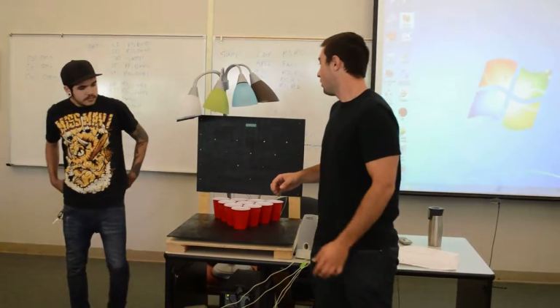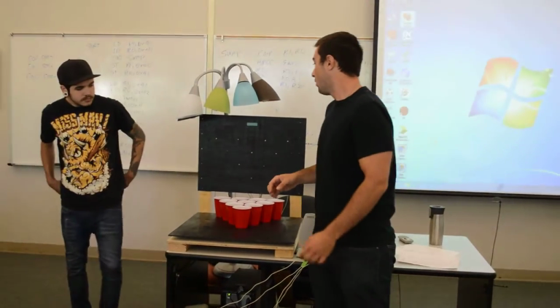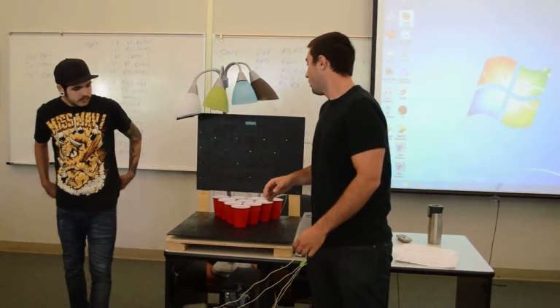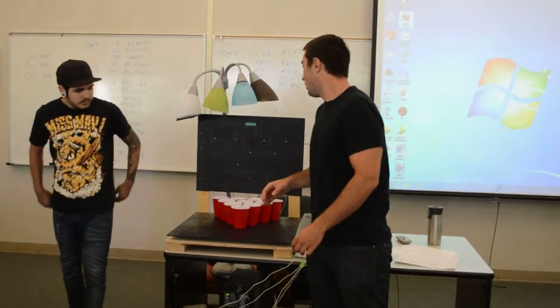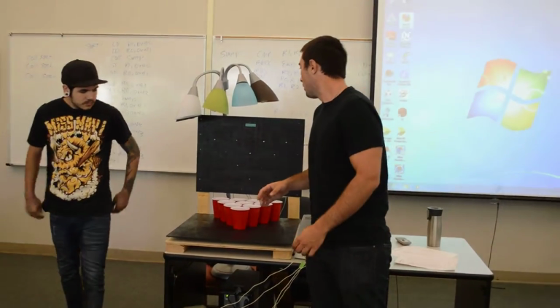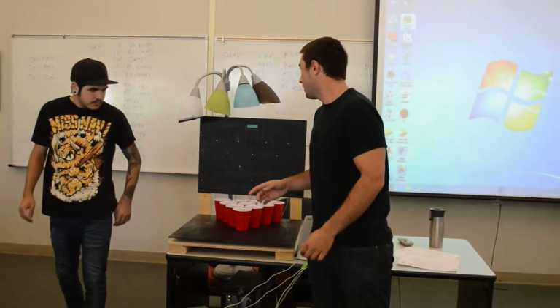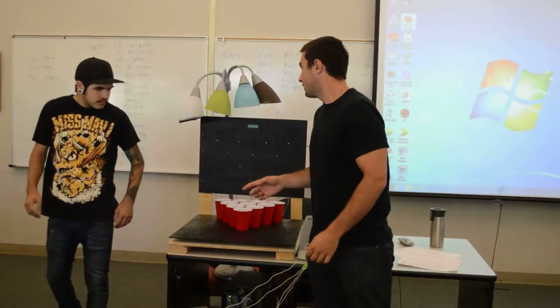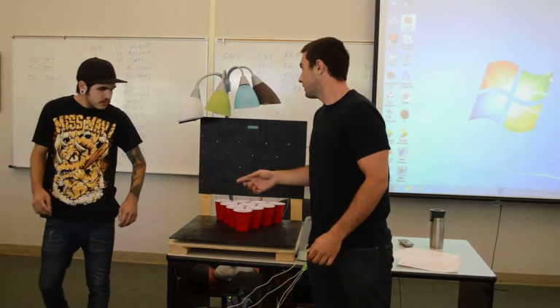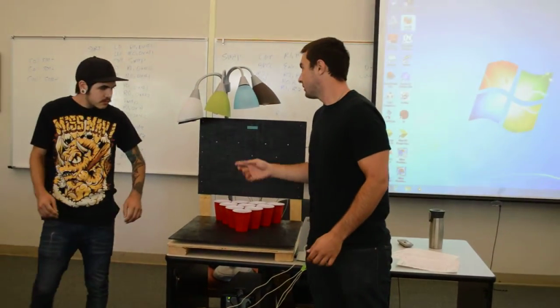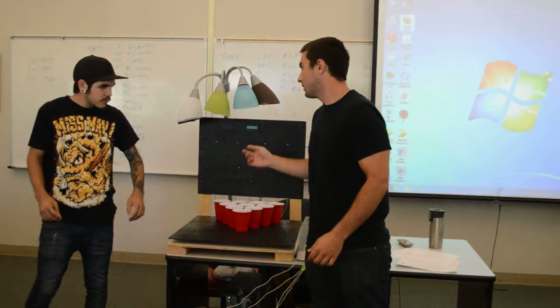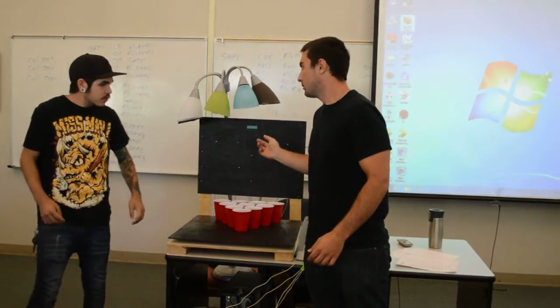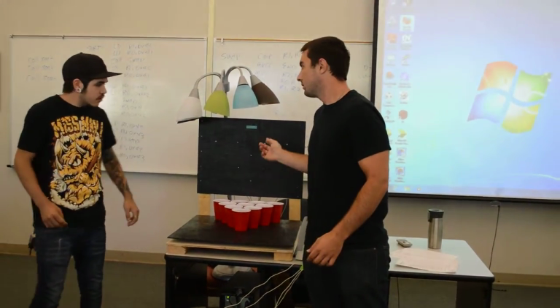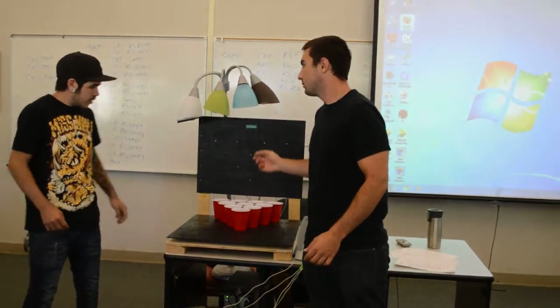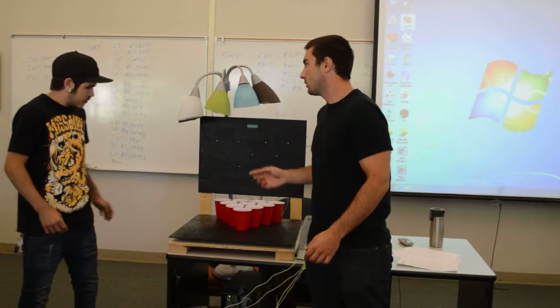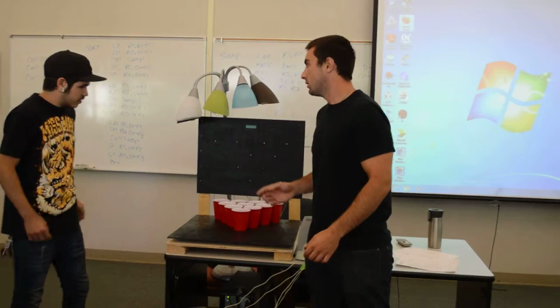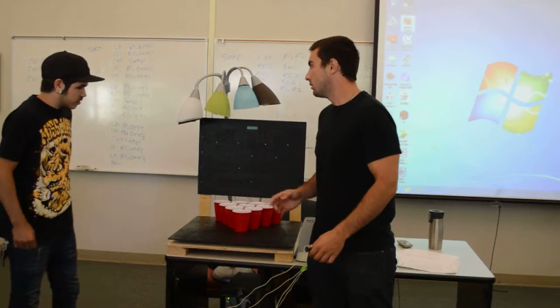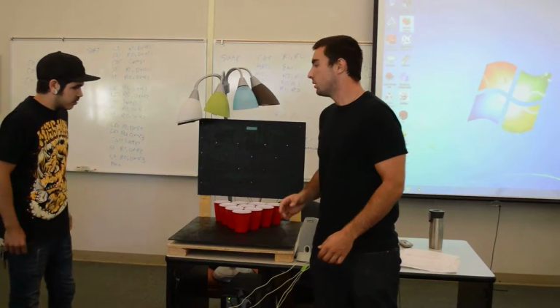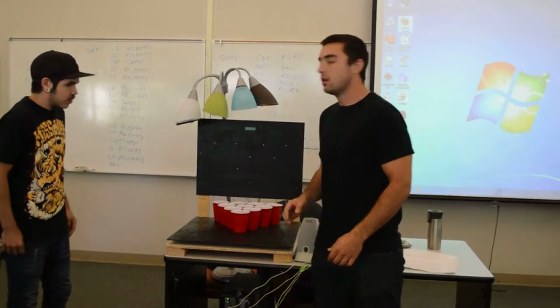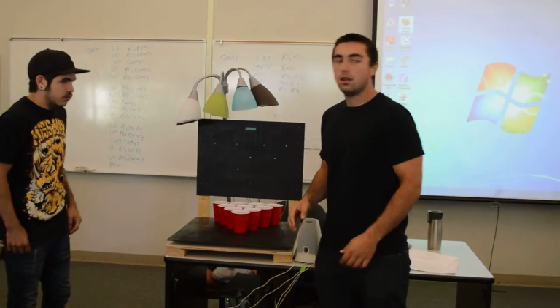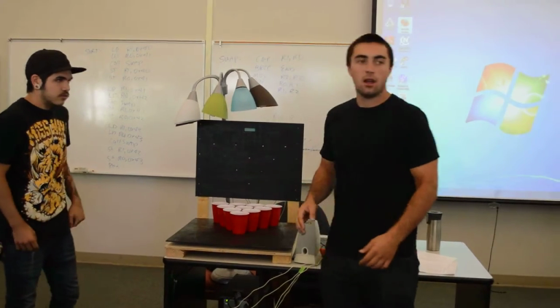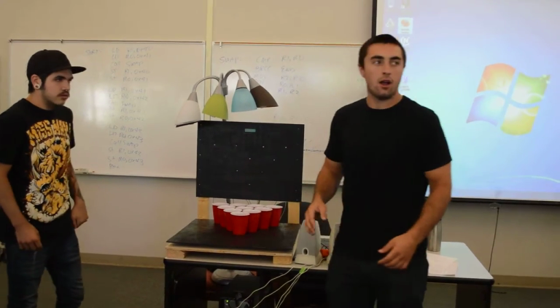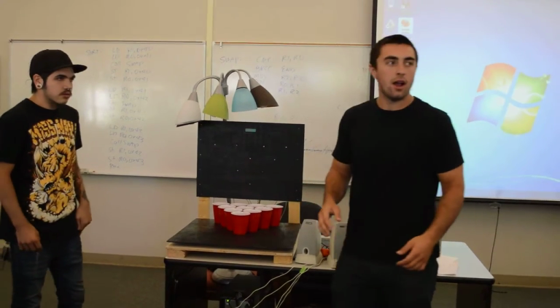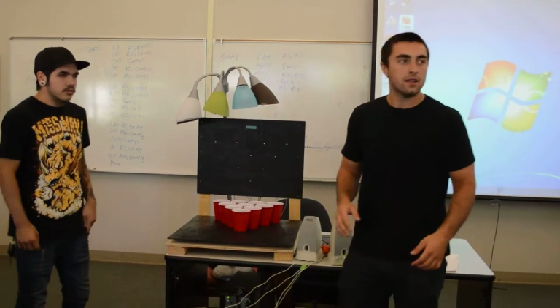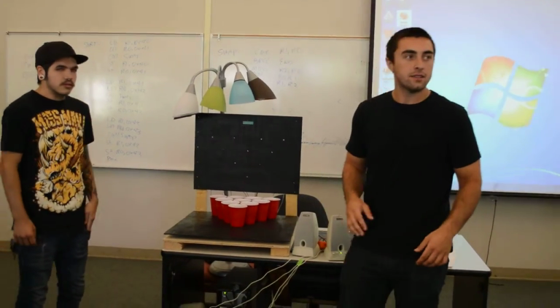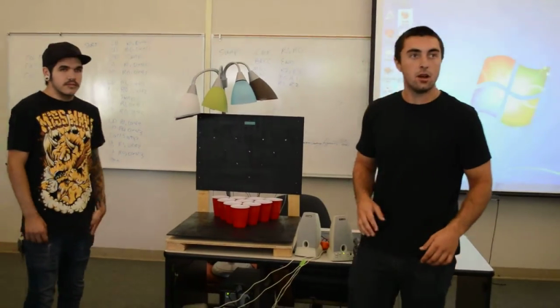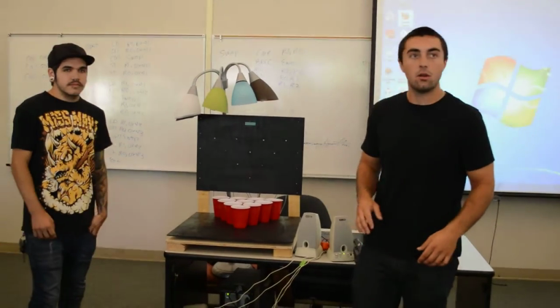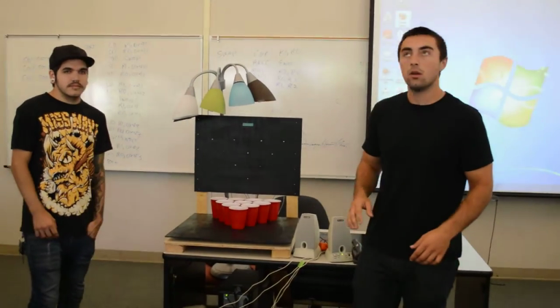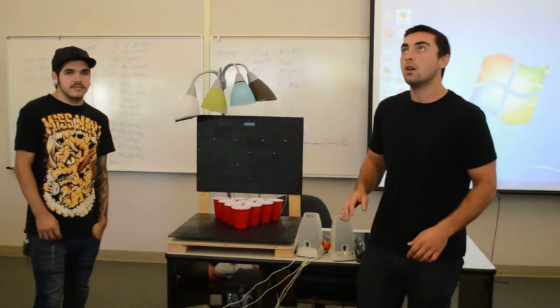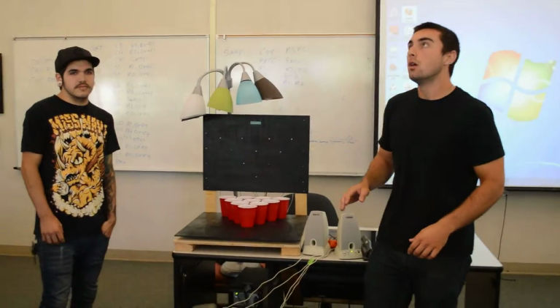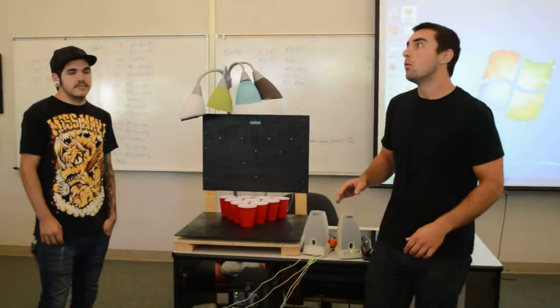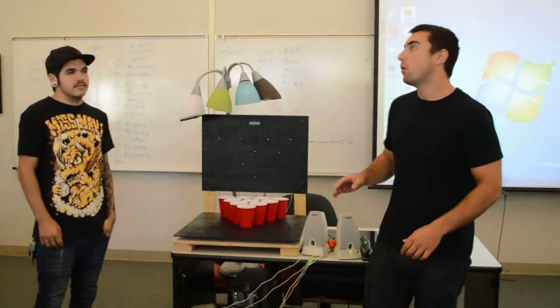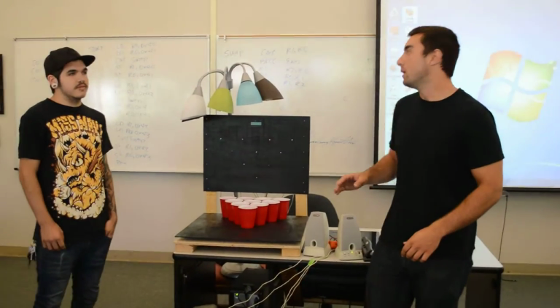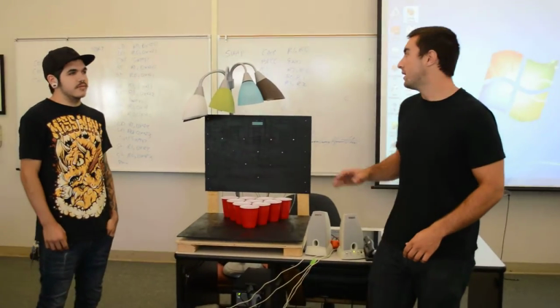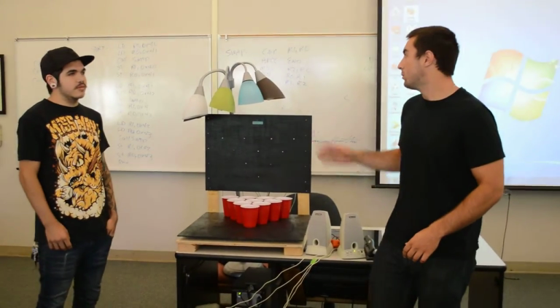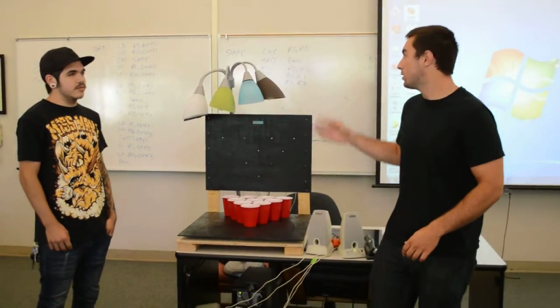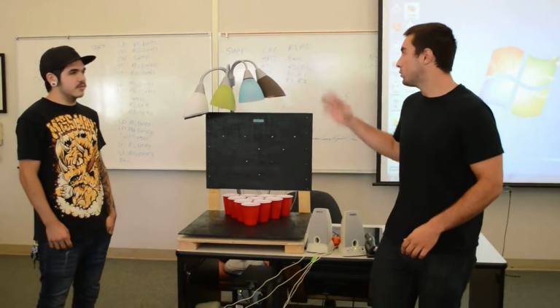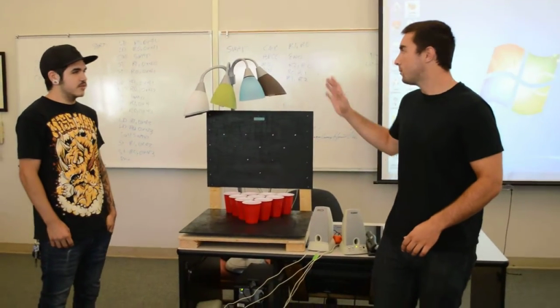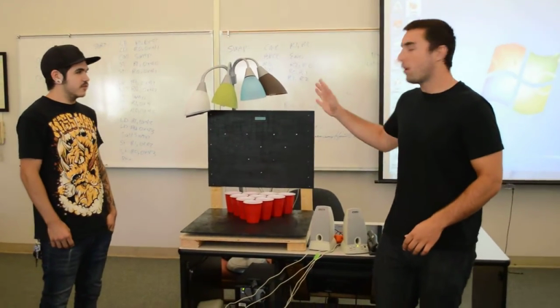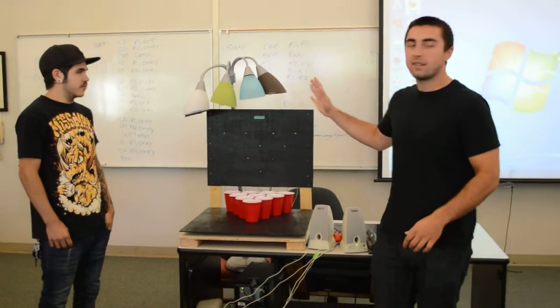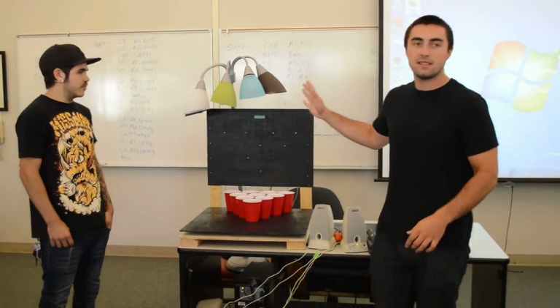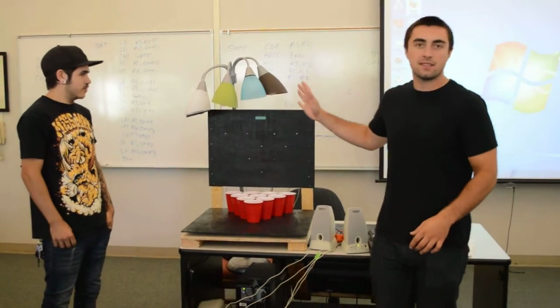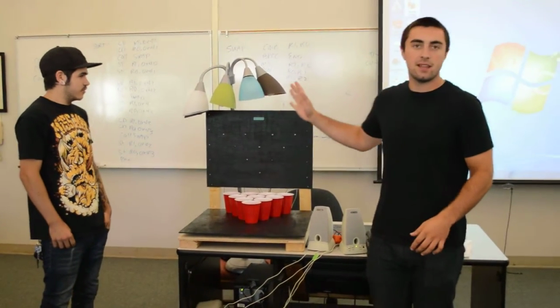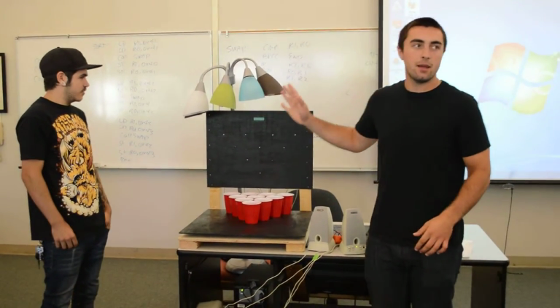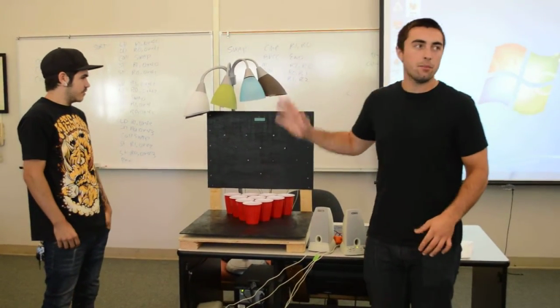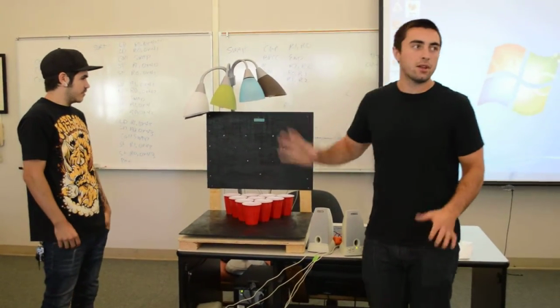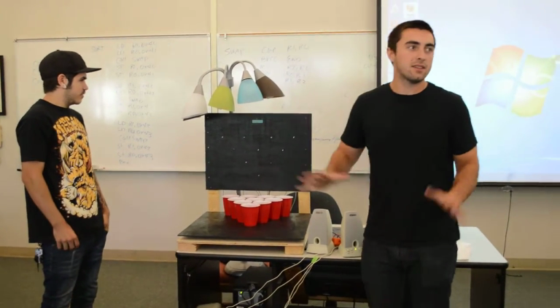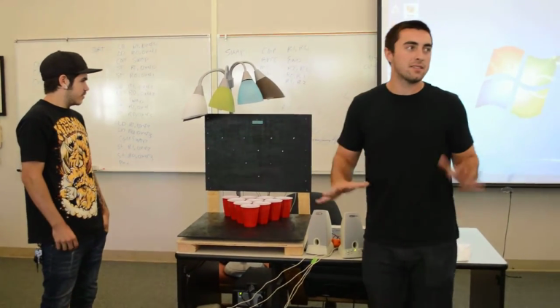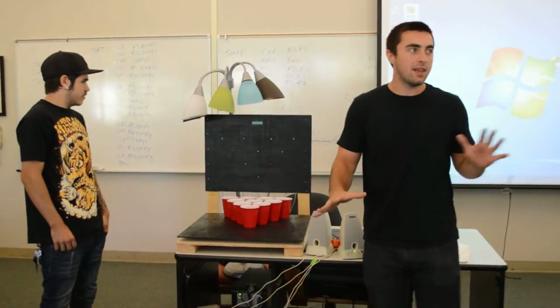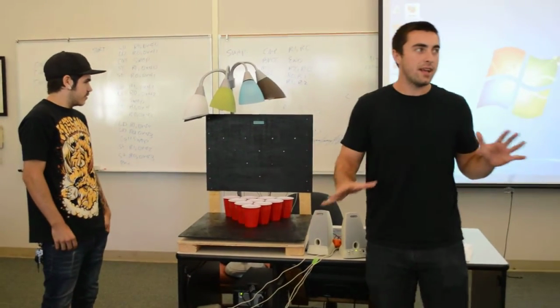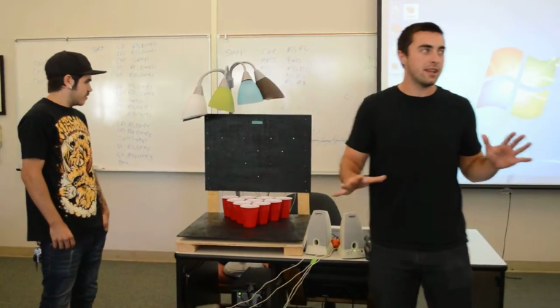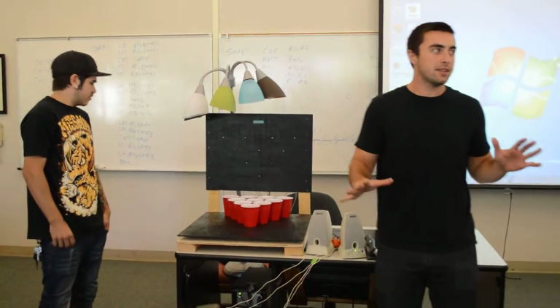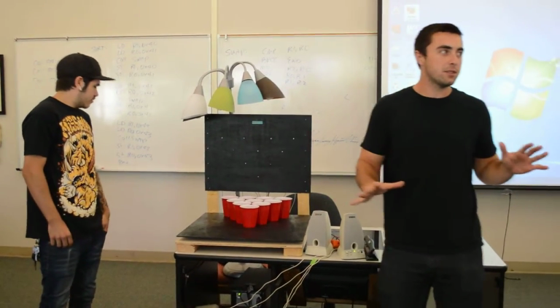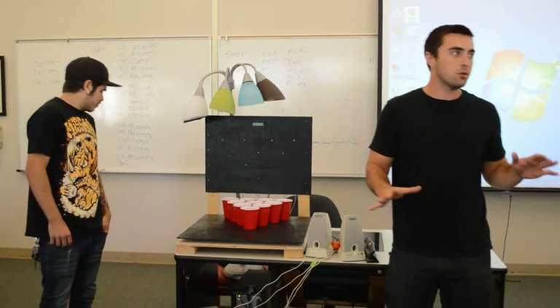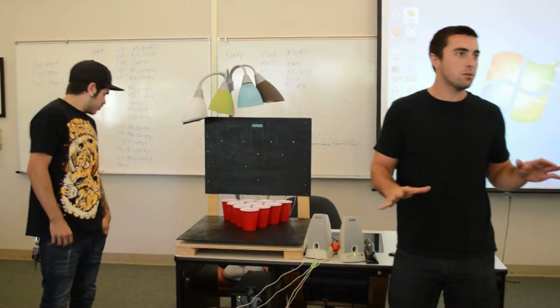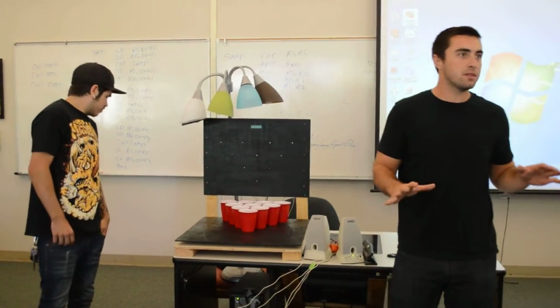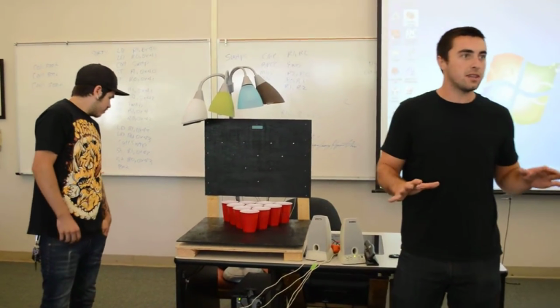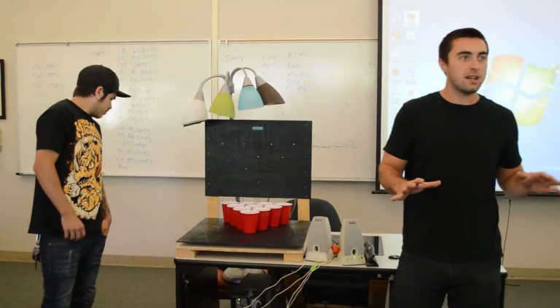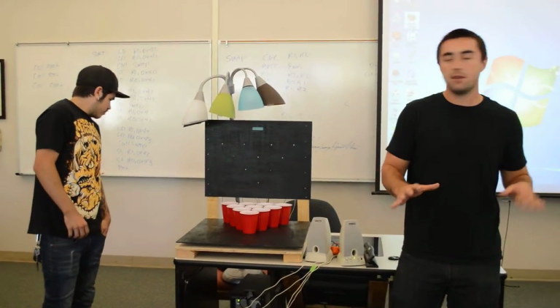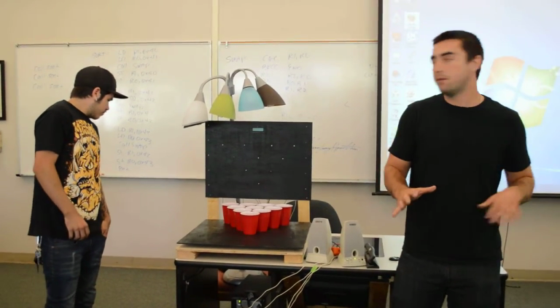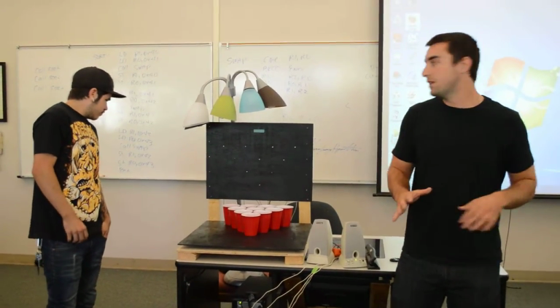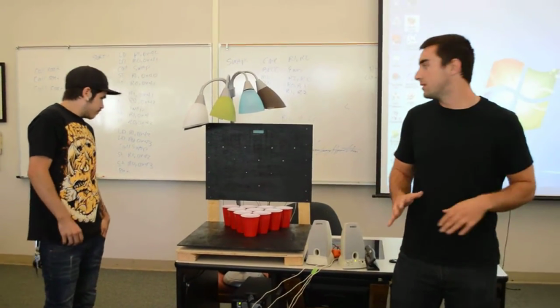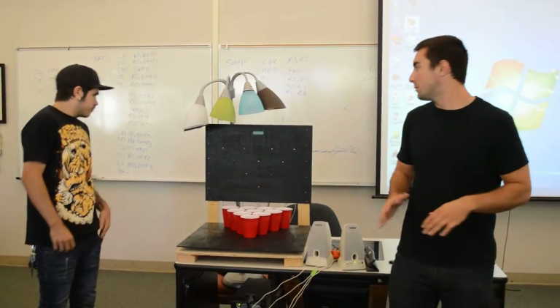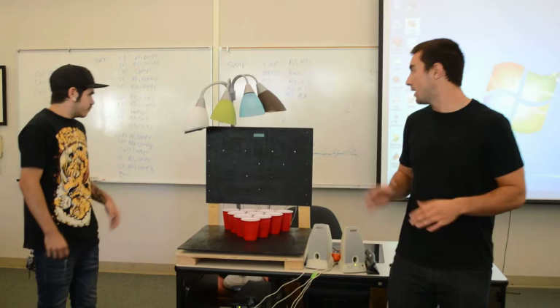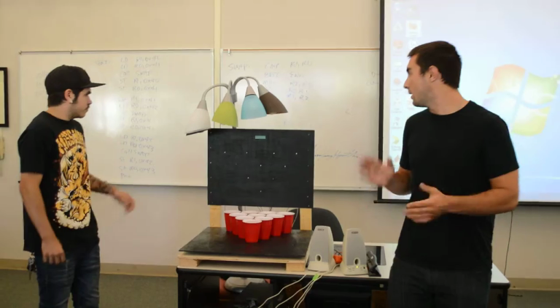Is everything working? Everything's good to go. All right, so what we did was we brought this lamp because the lighting in this room is kind of iffy sometimes.